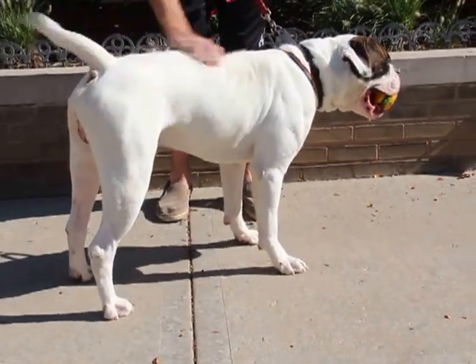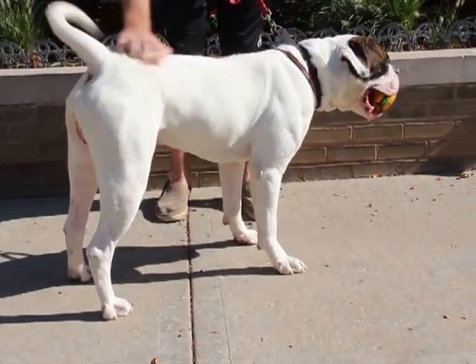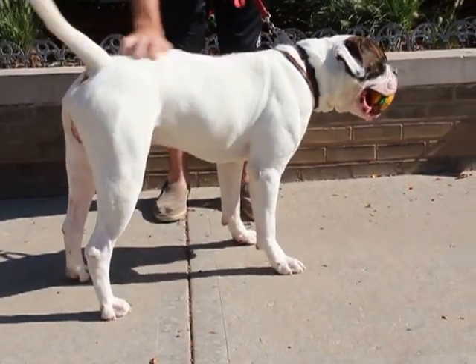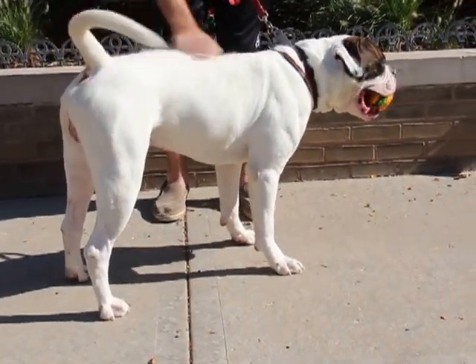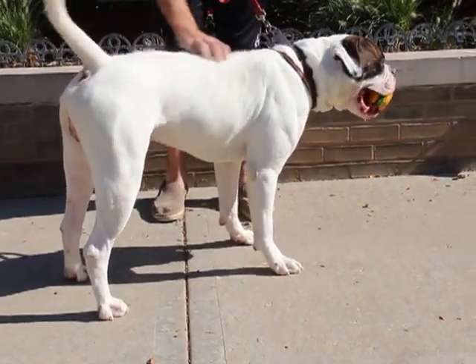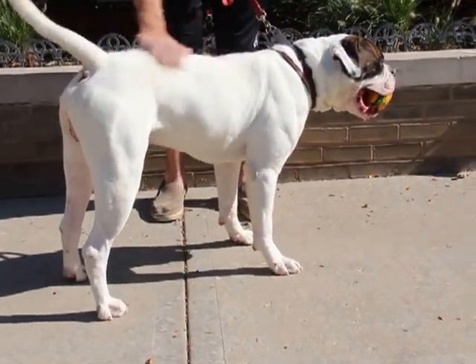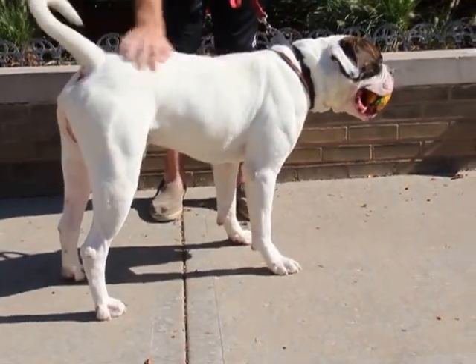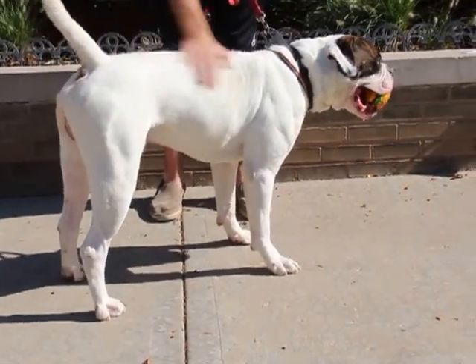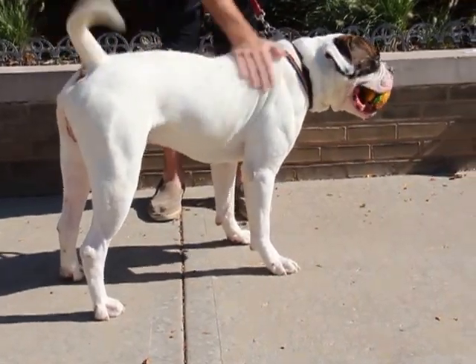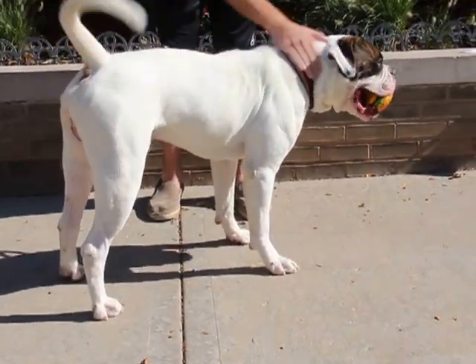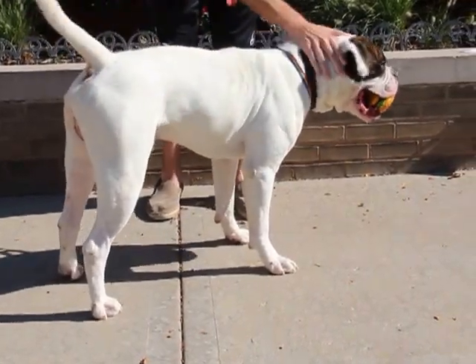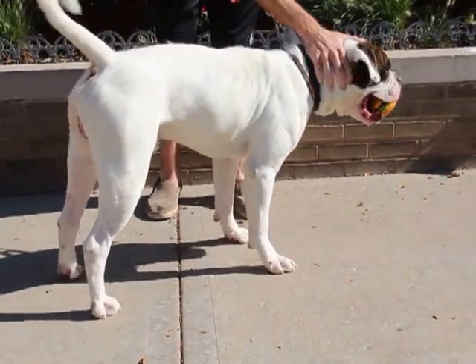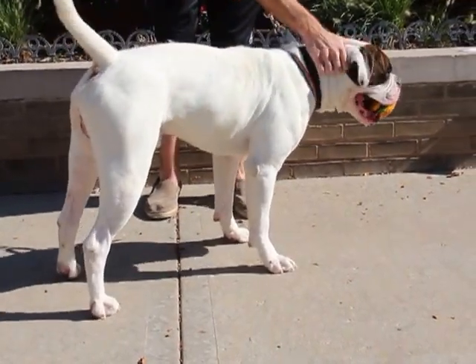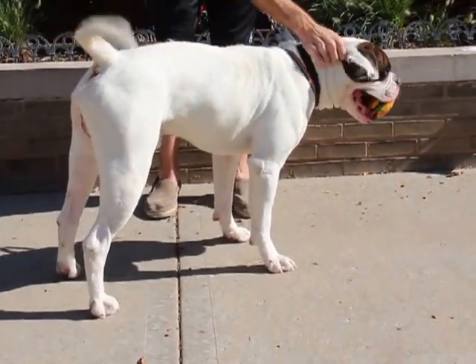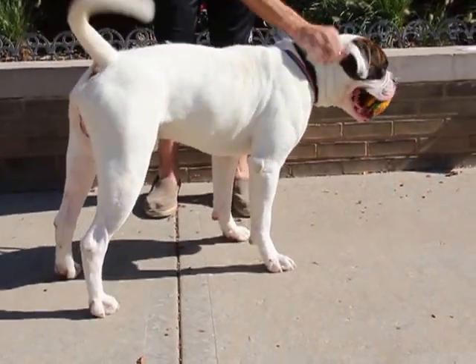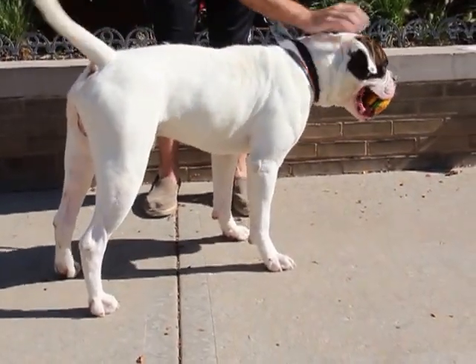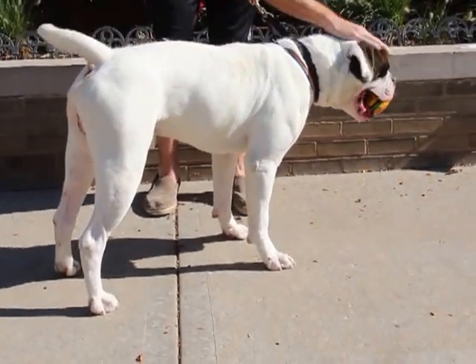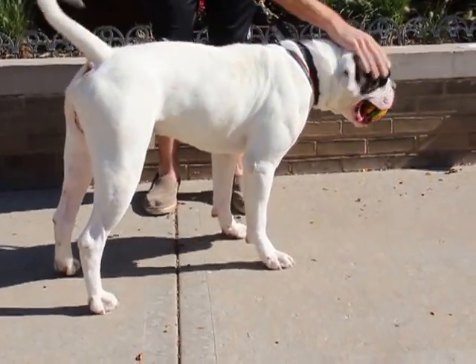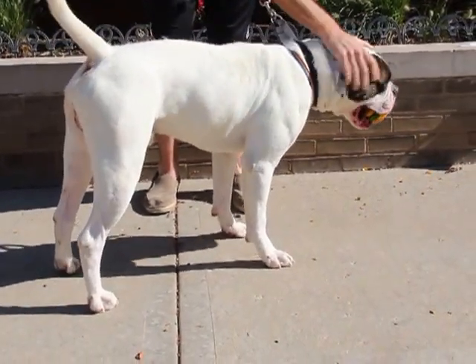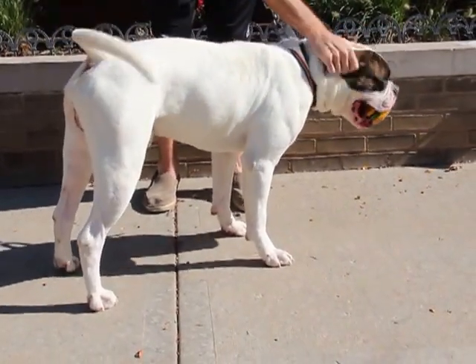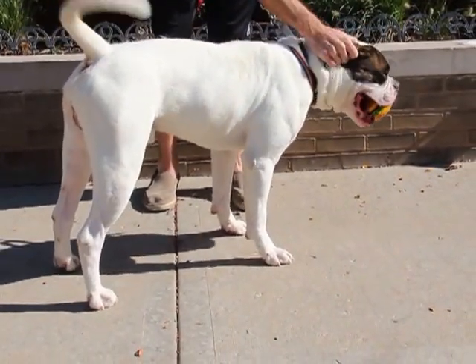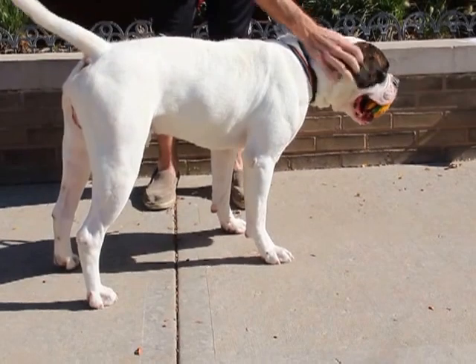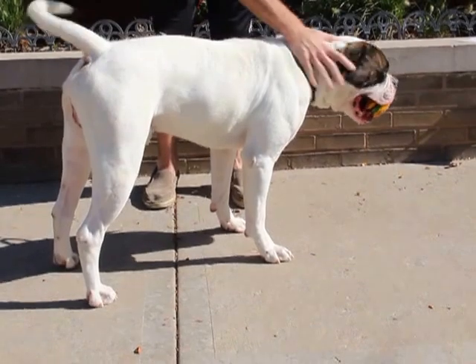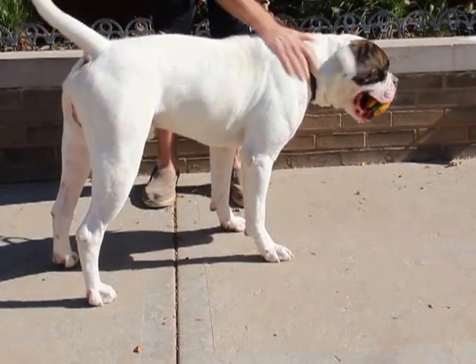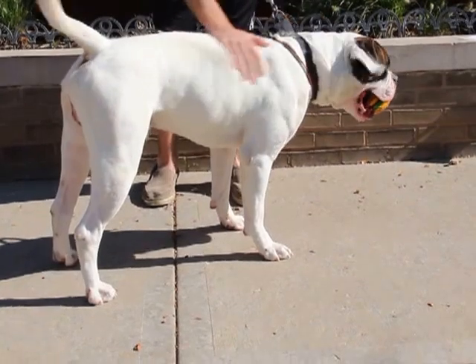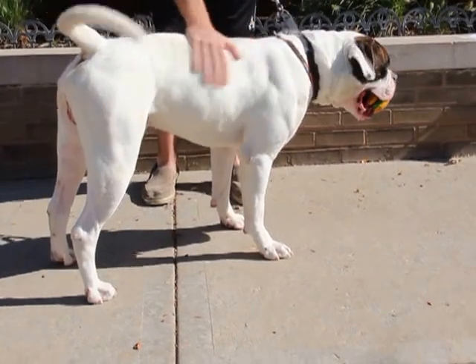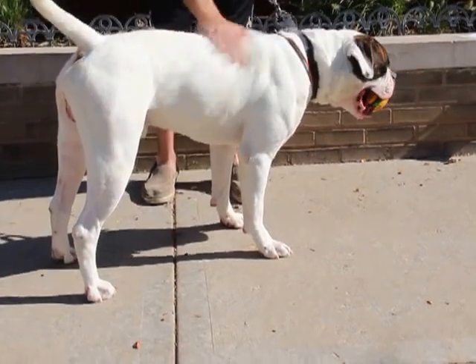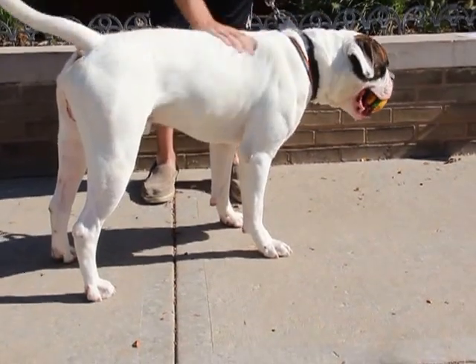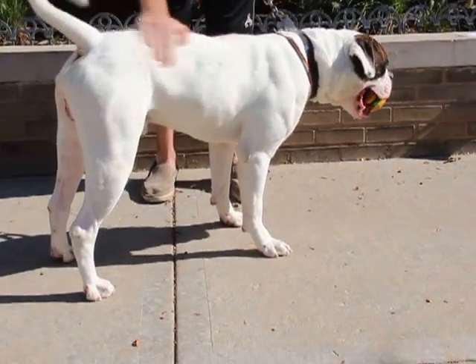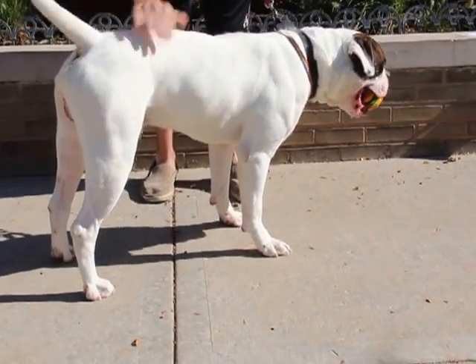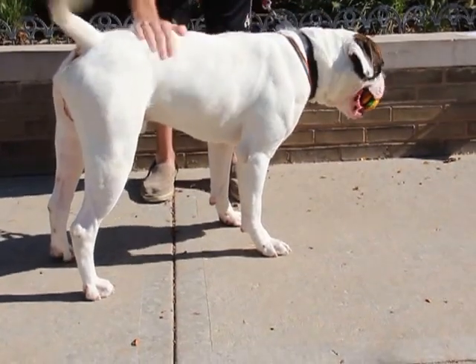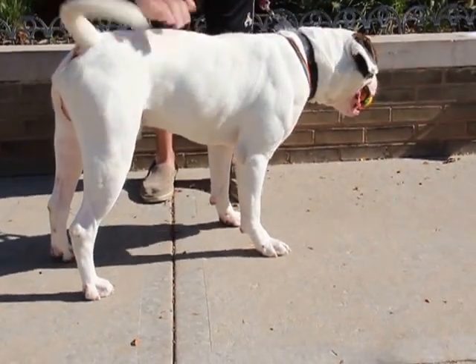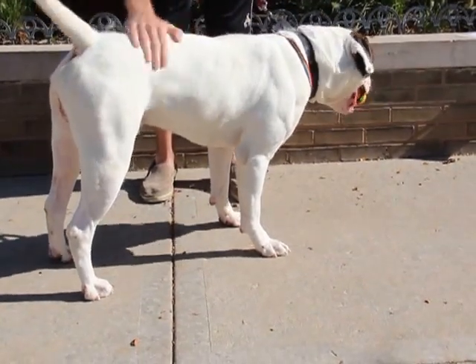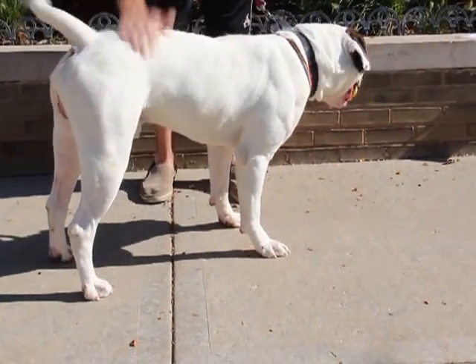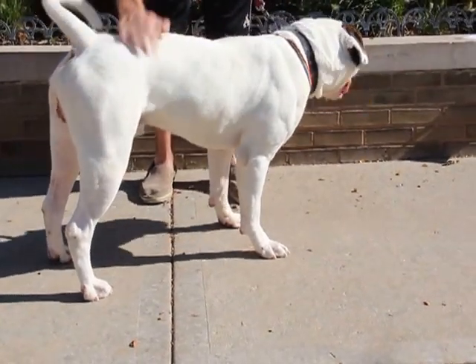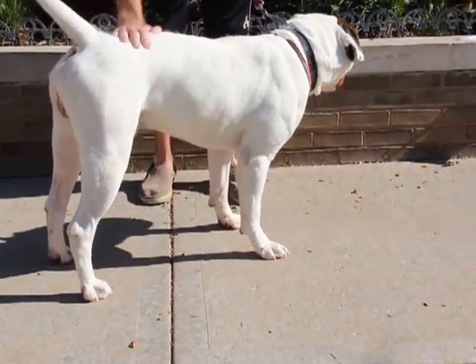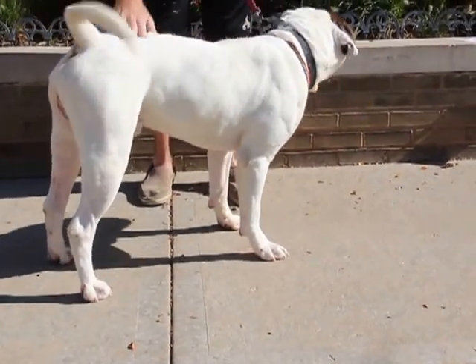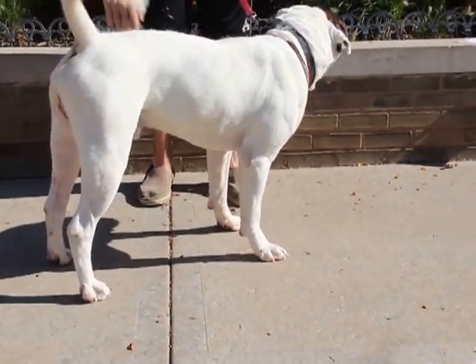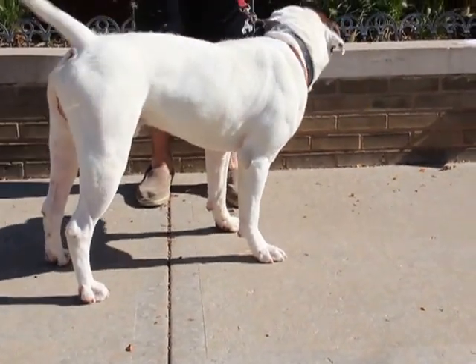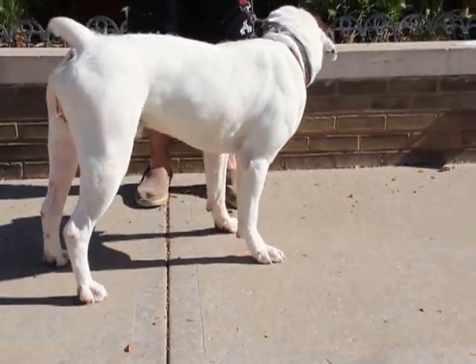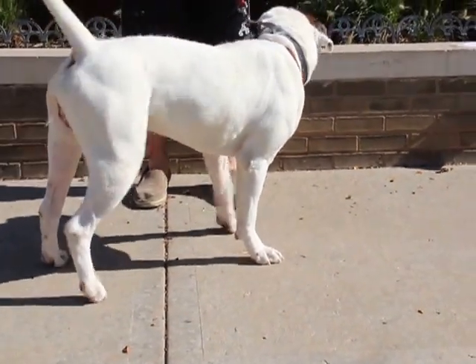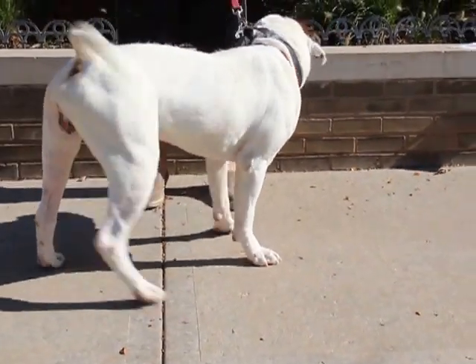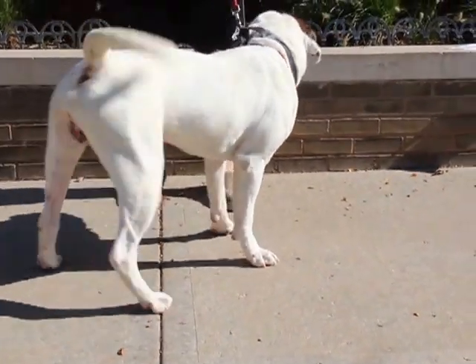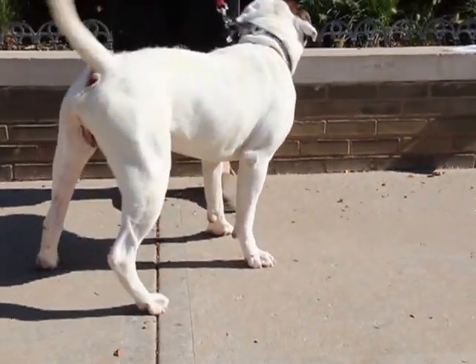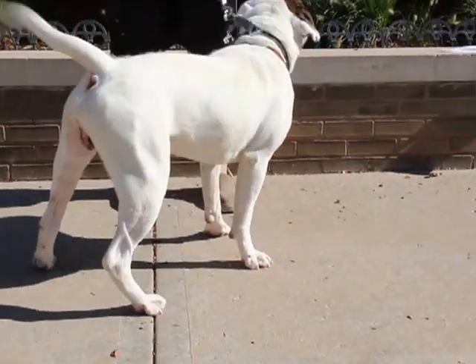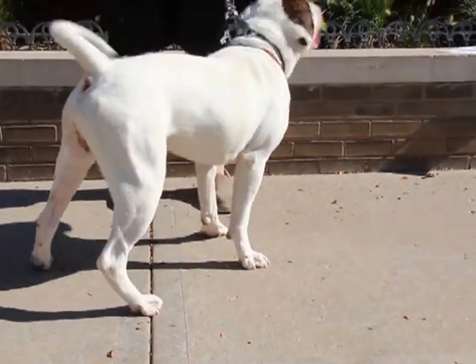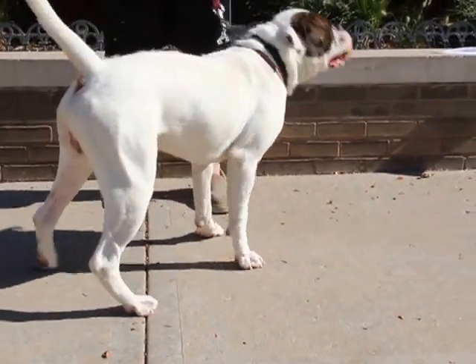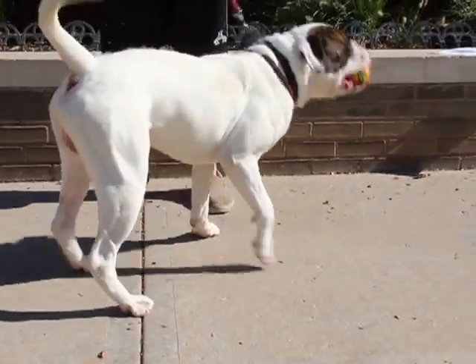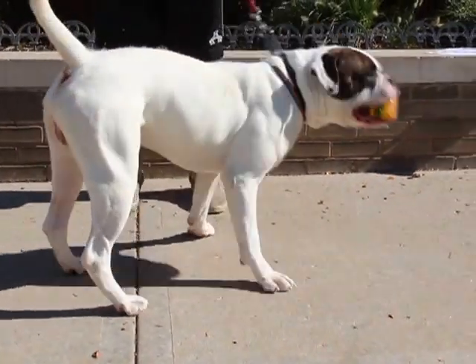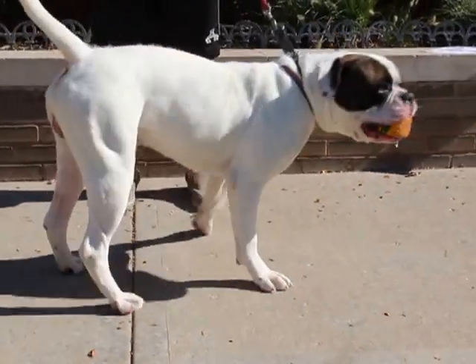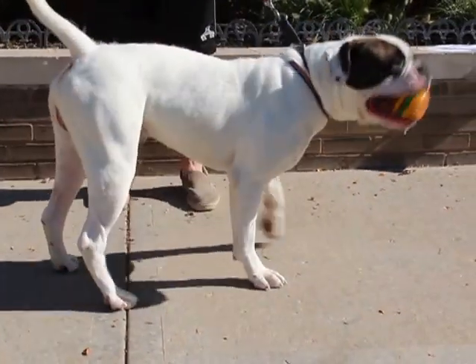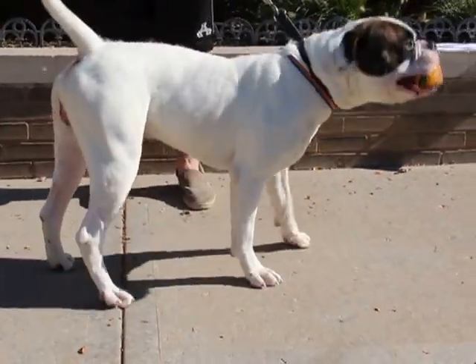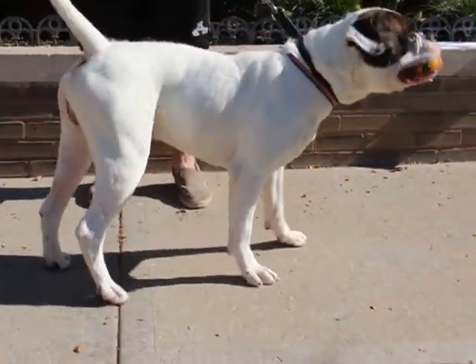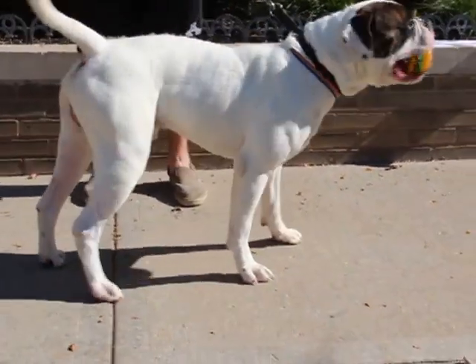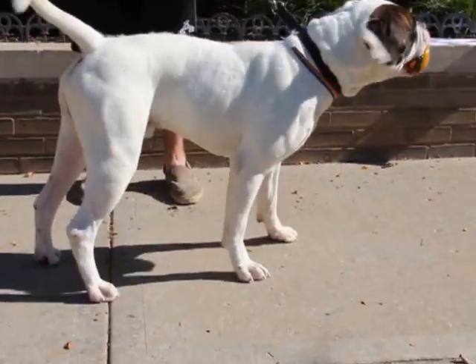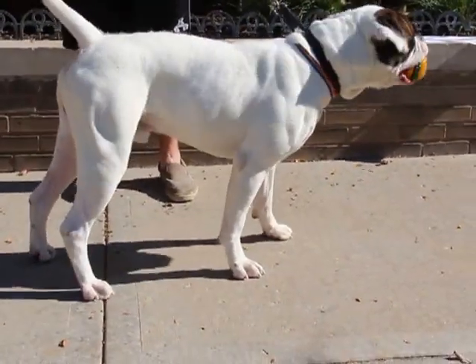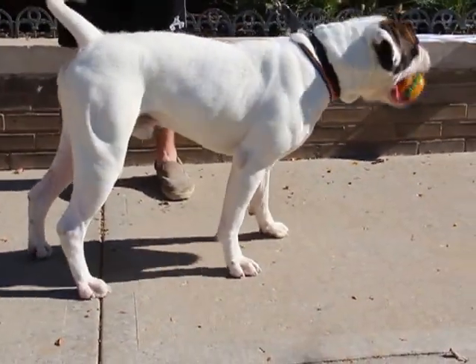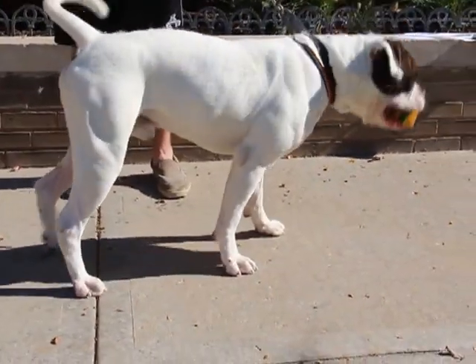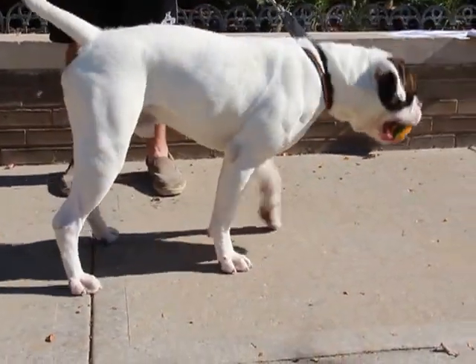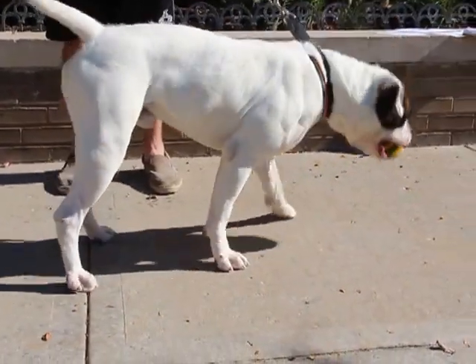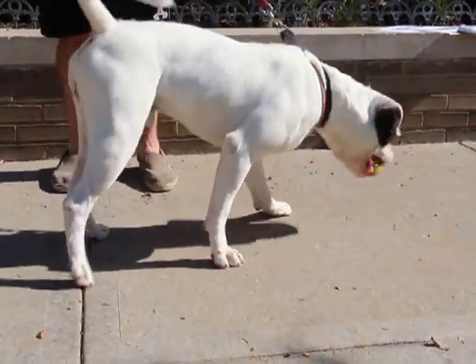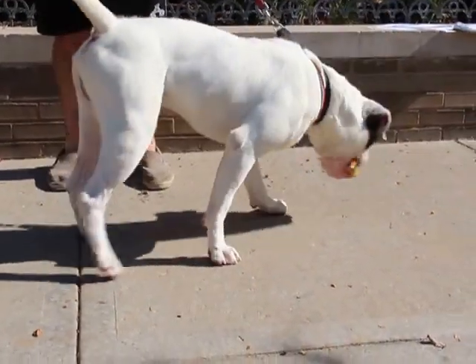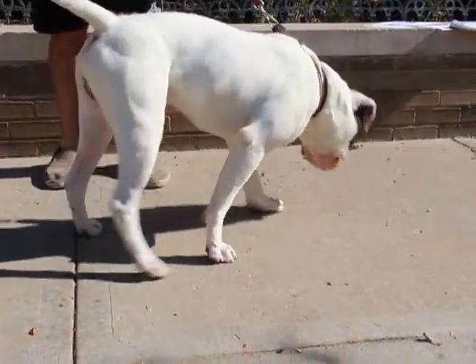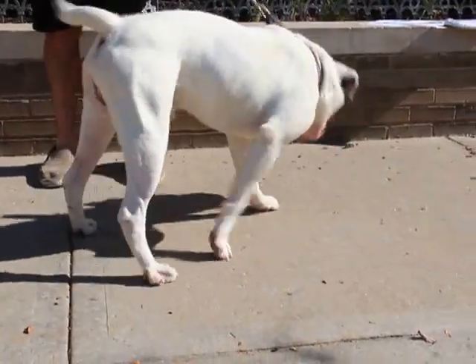He is just such a friendly, good natured boy with a personality all his own. He's going to make someone a wonderful new pet.